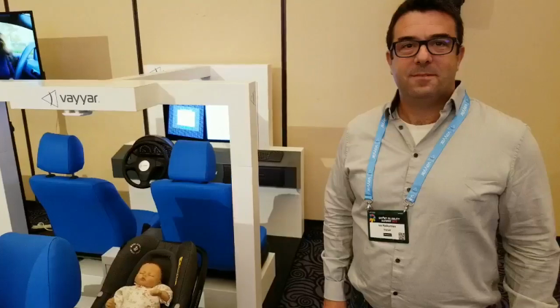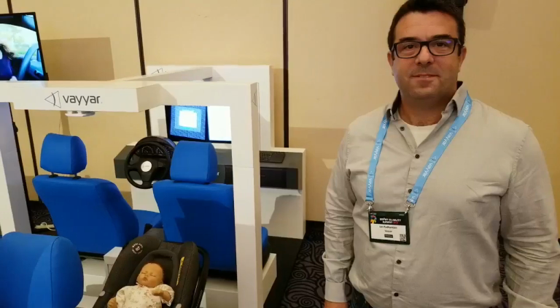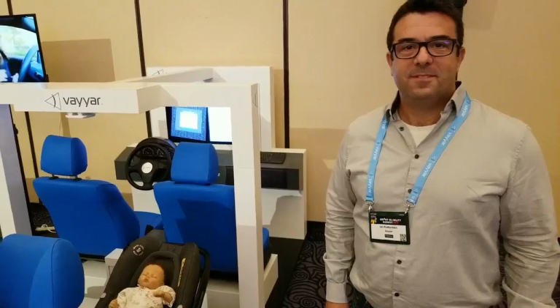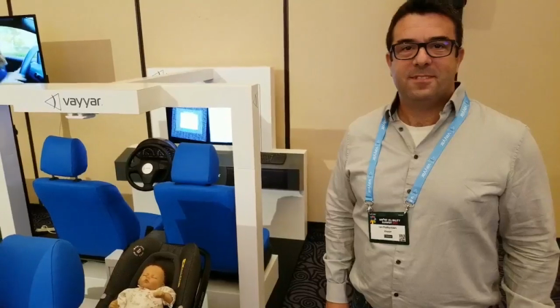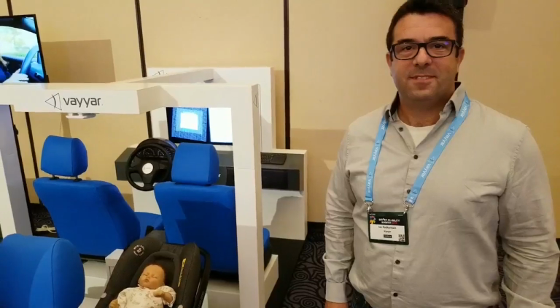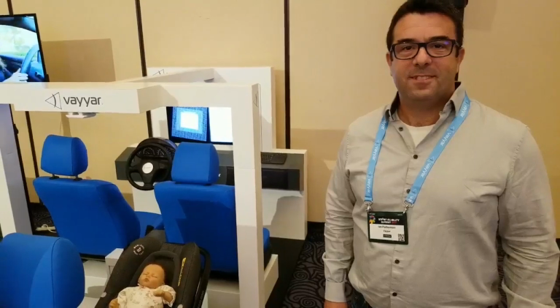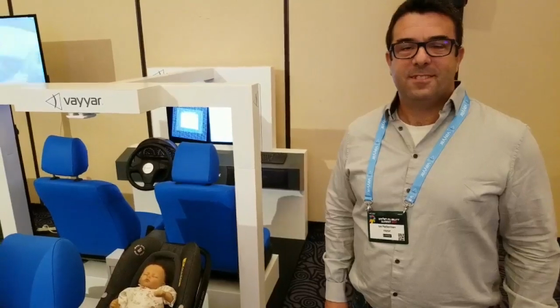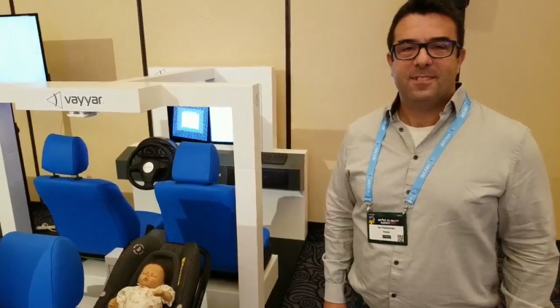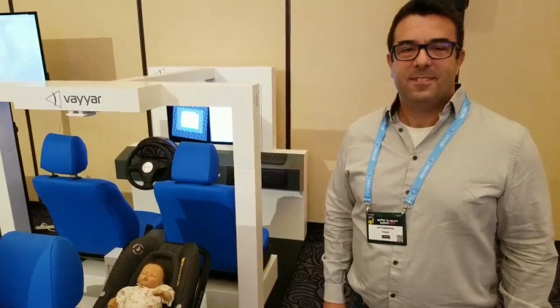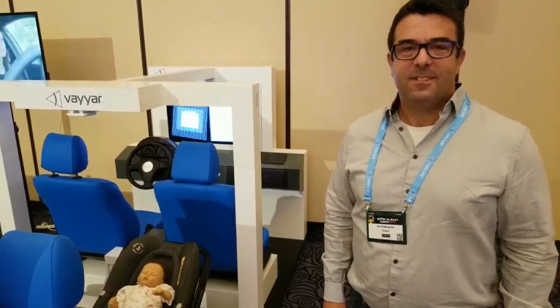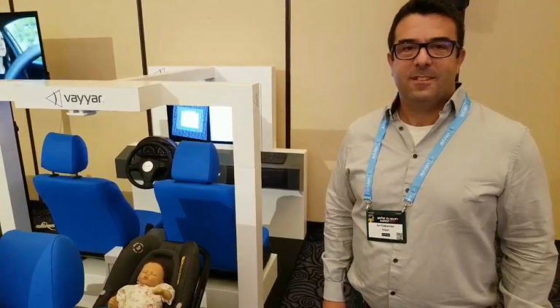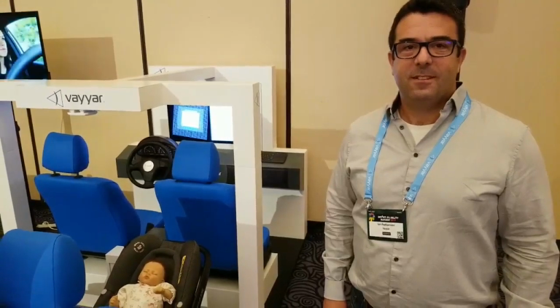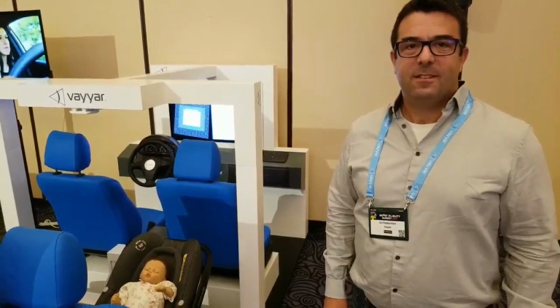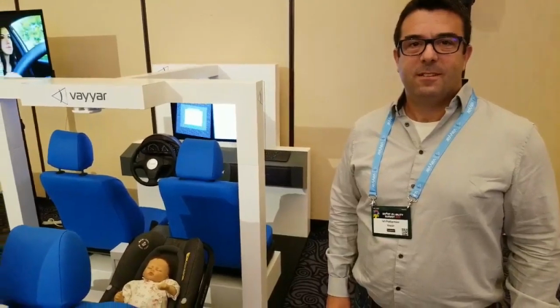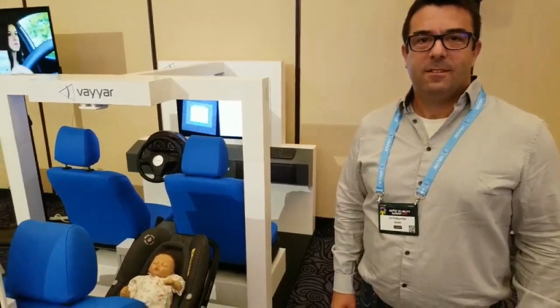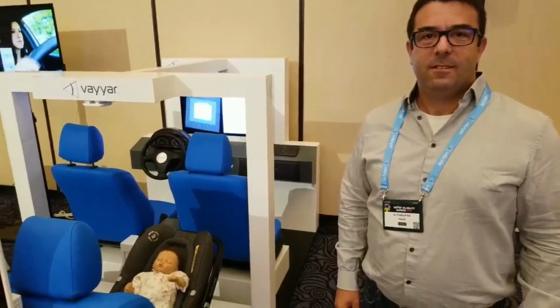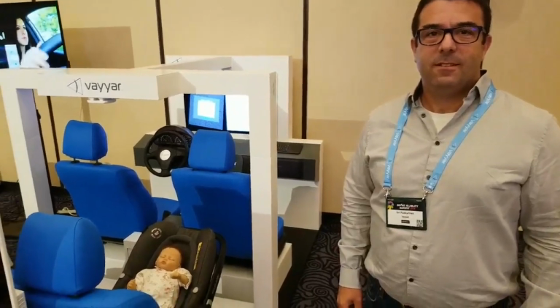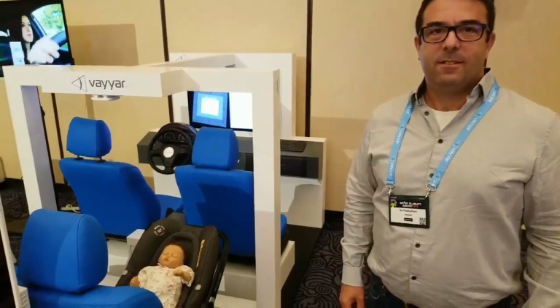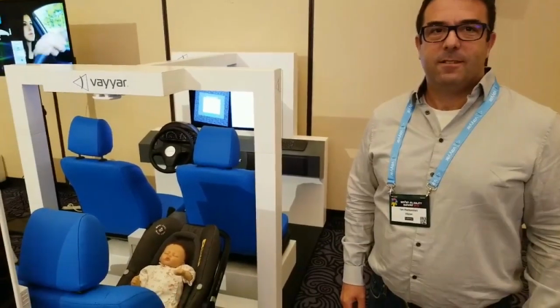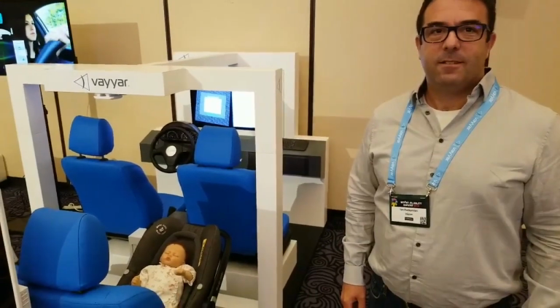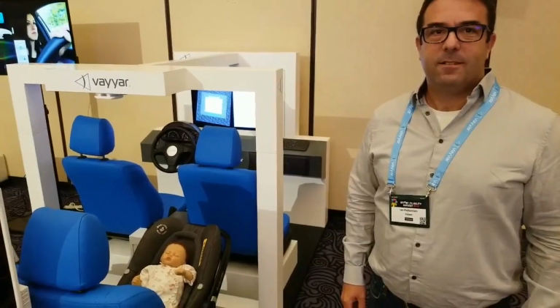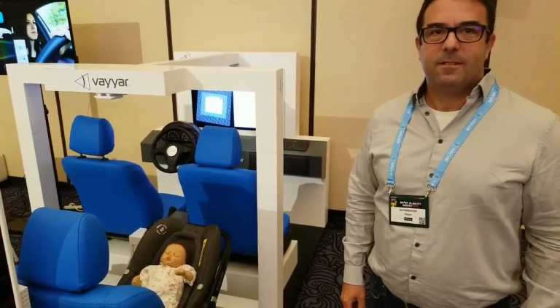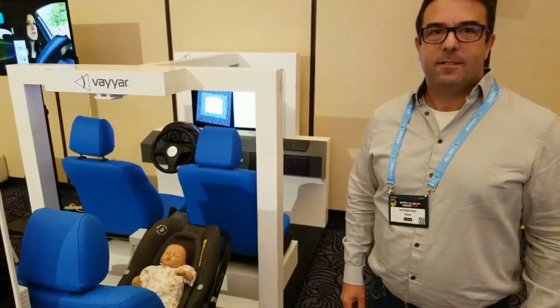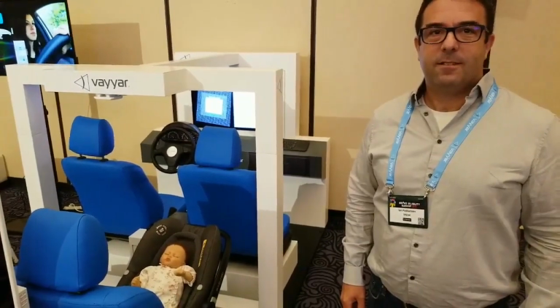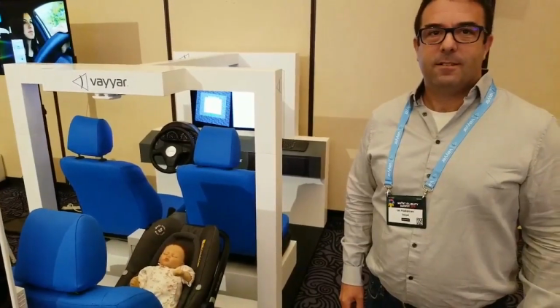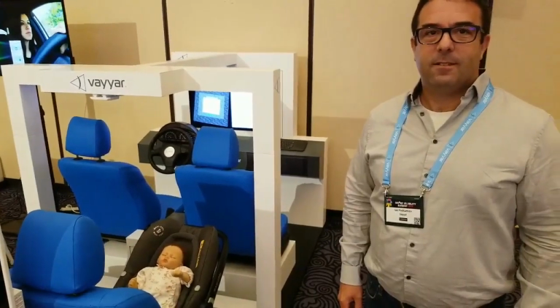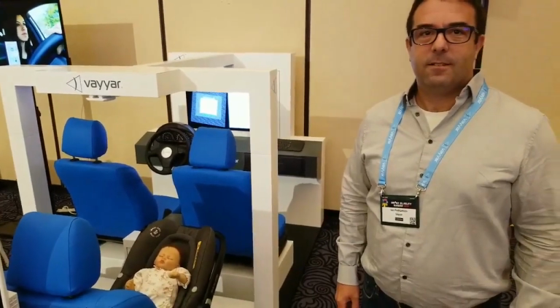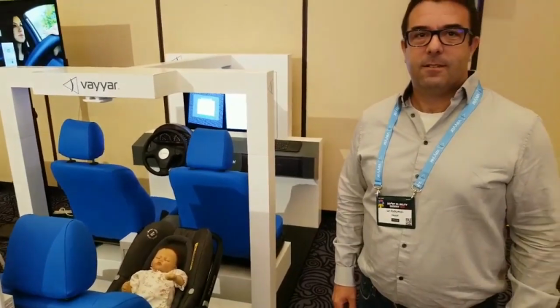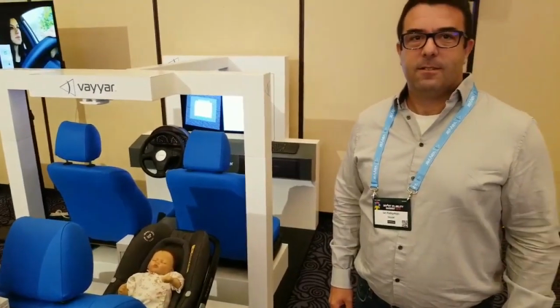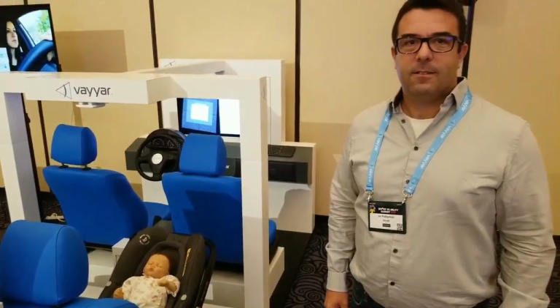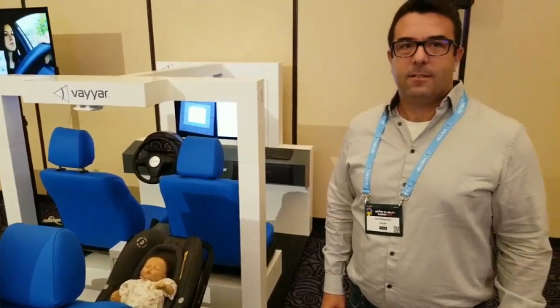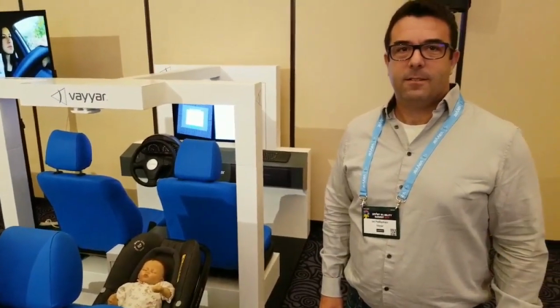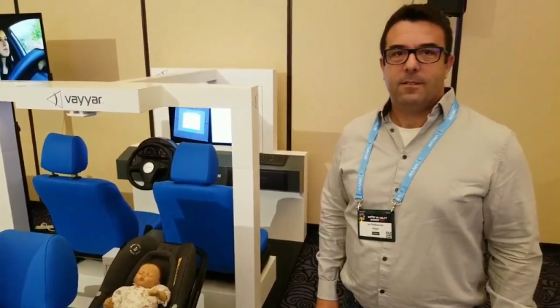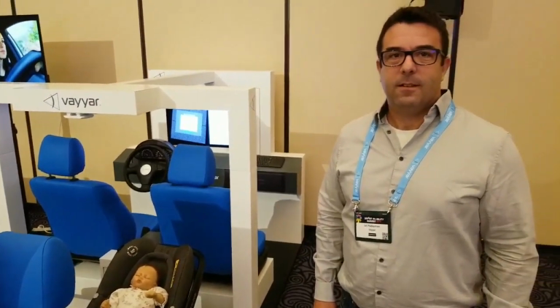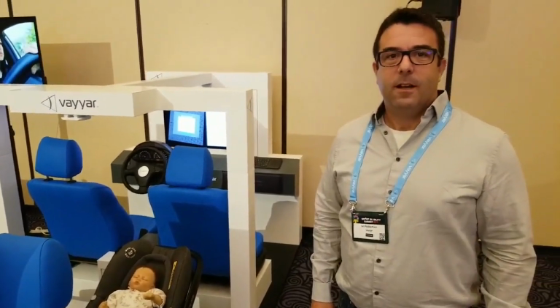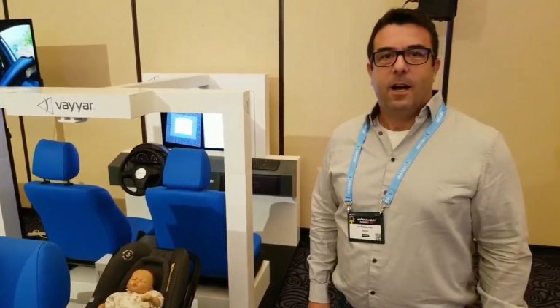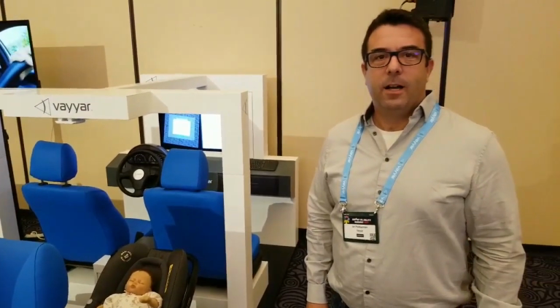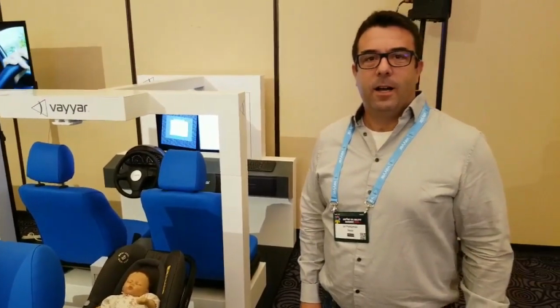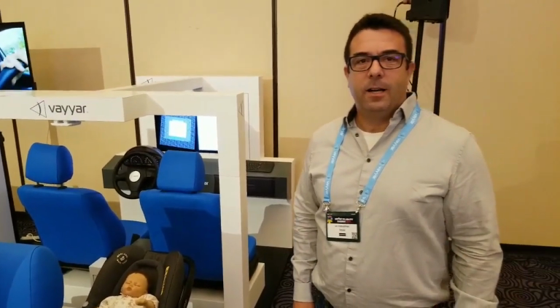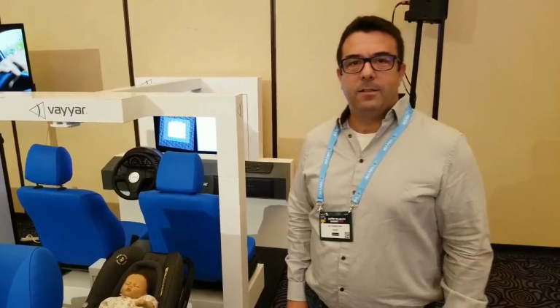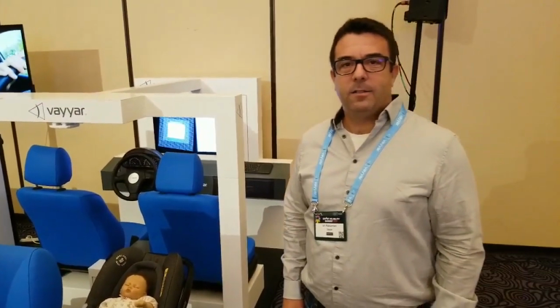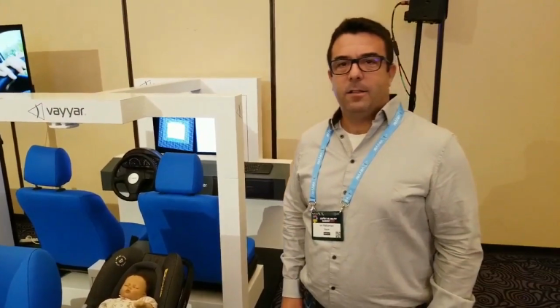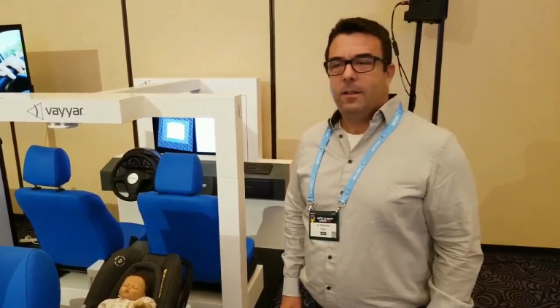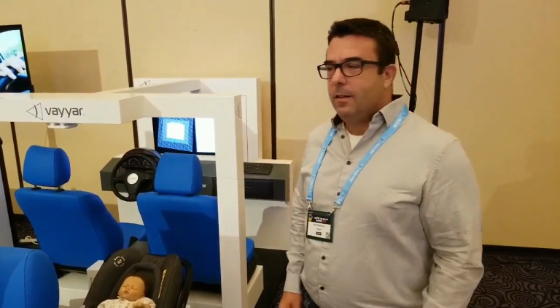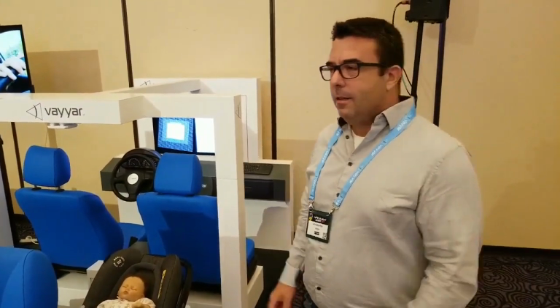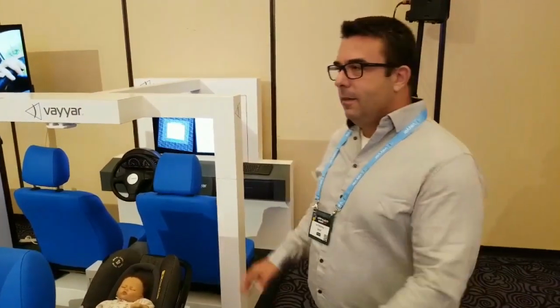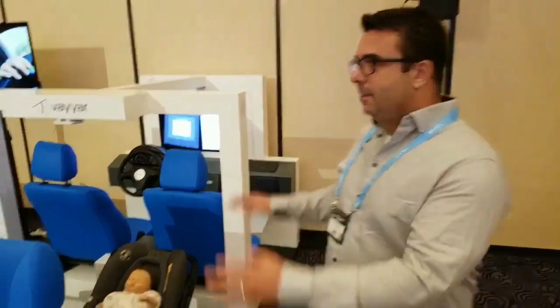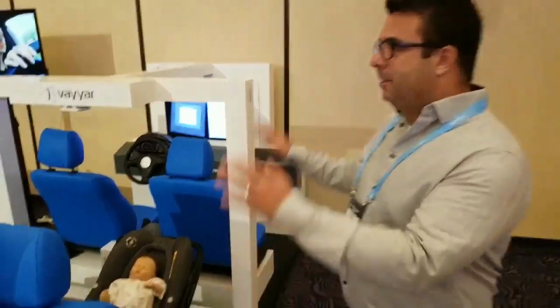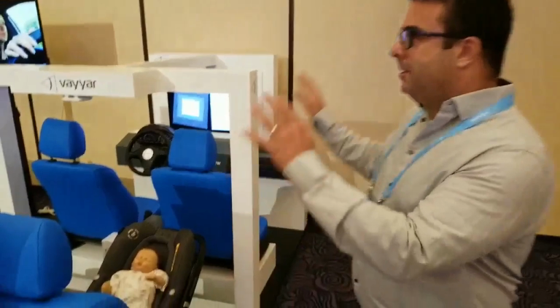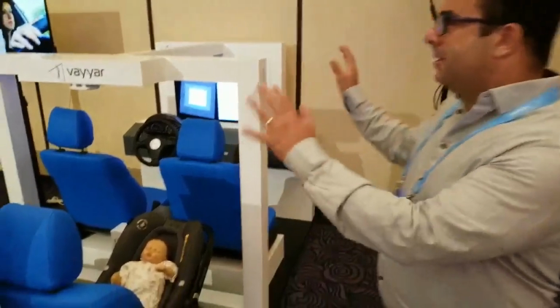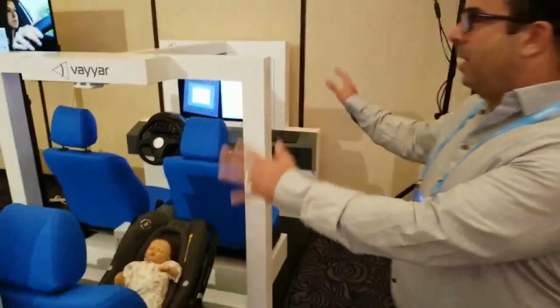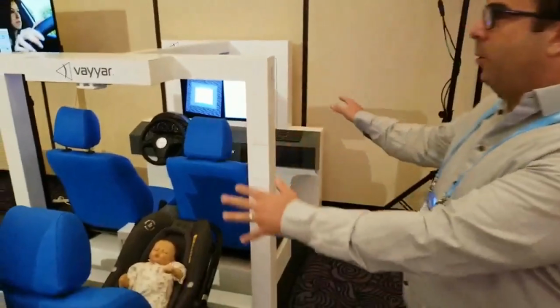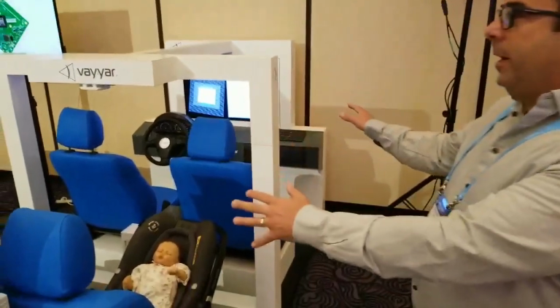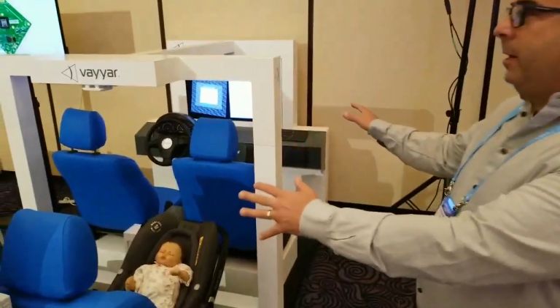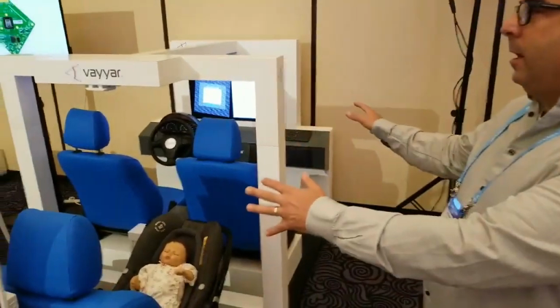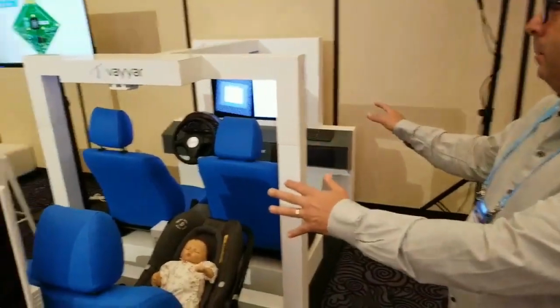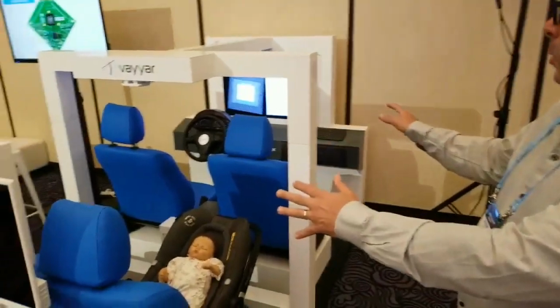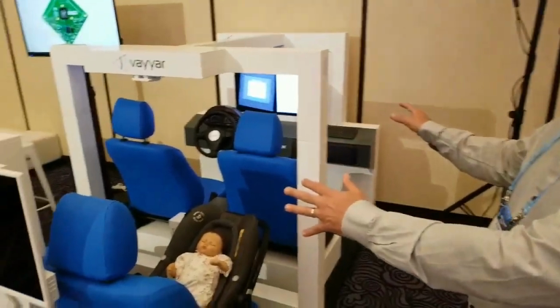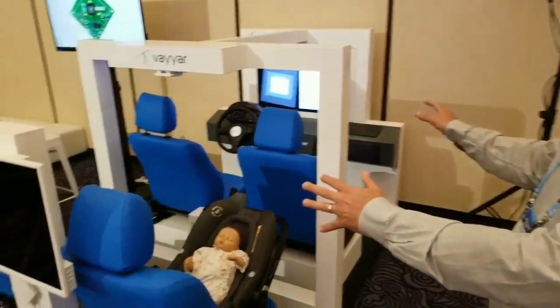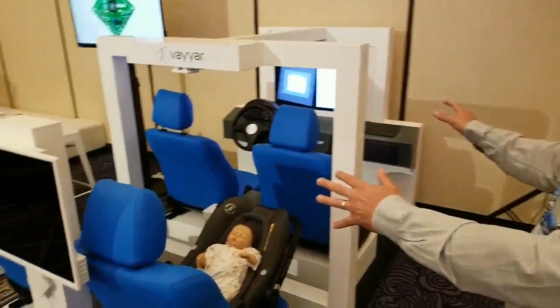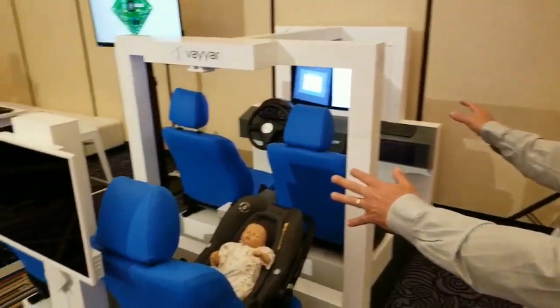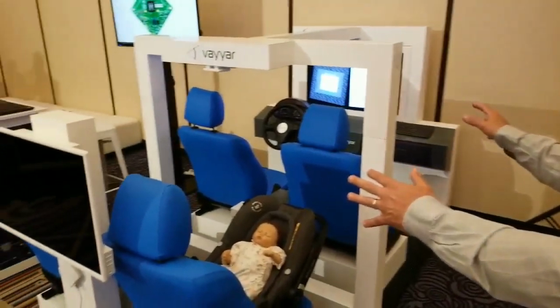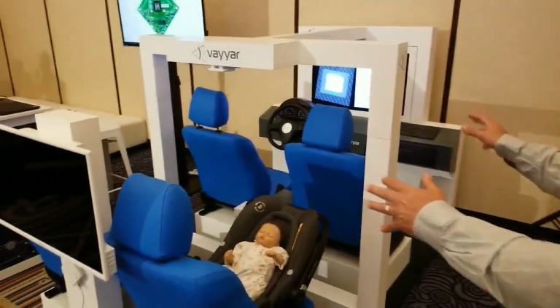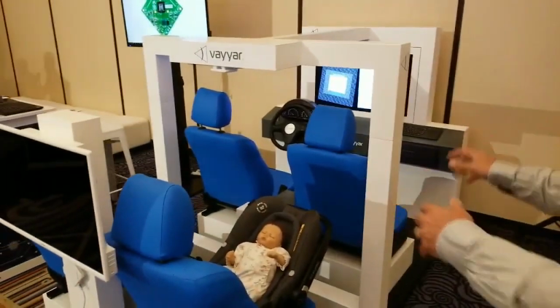Jan from Vyar. We're going to talk today about Vyar Automotive Center. Hi guys. This is our in-car monitoring system.